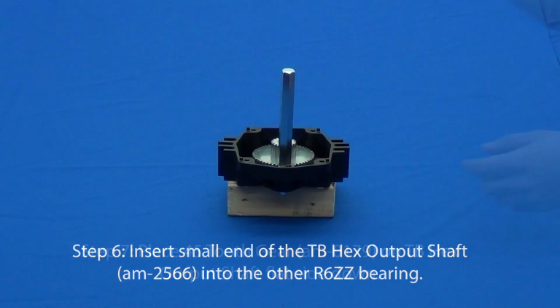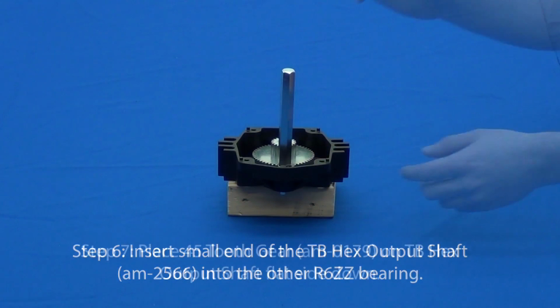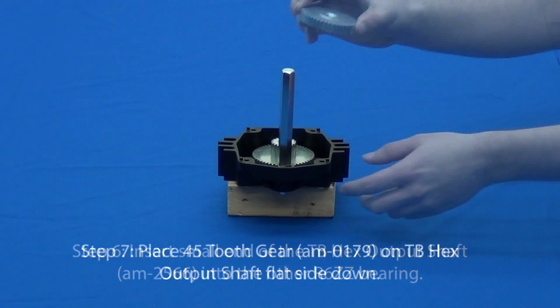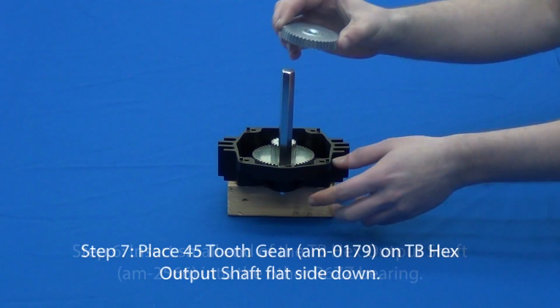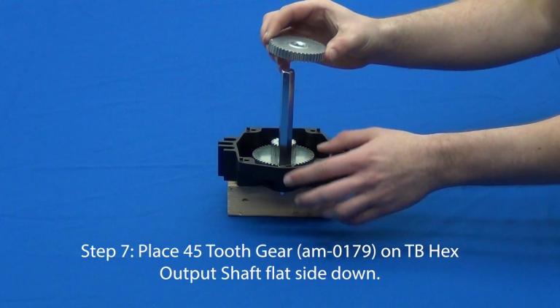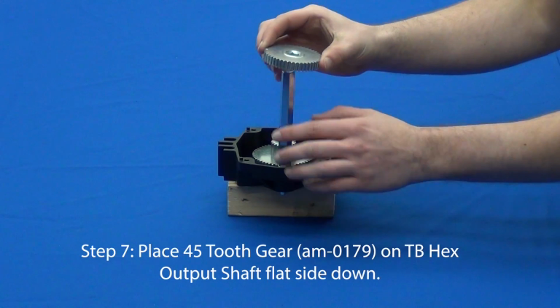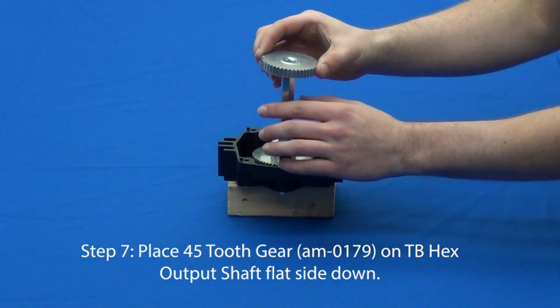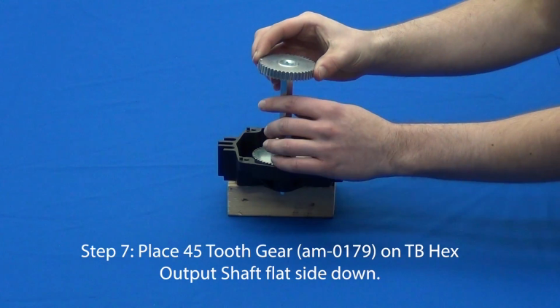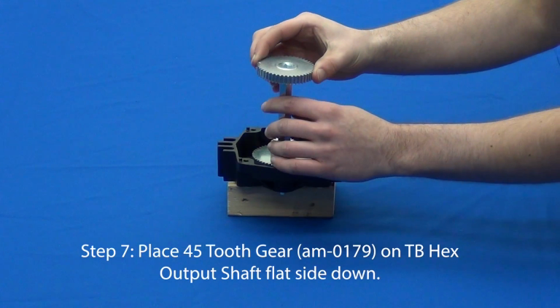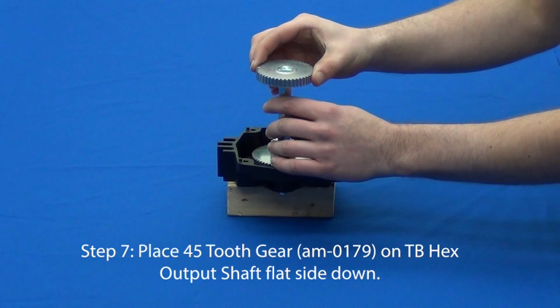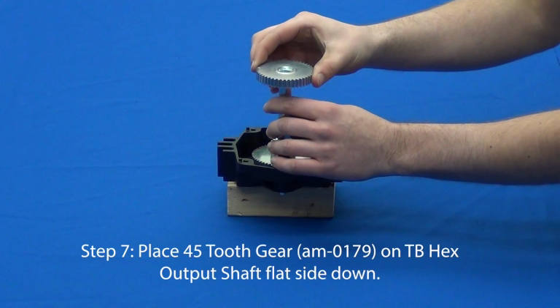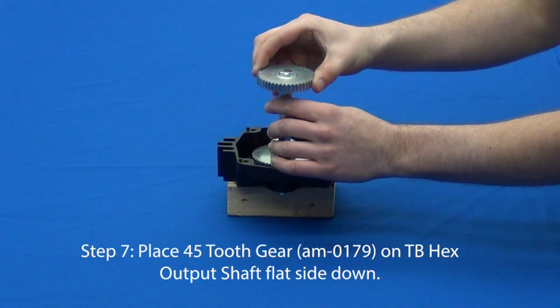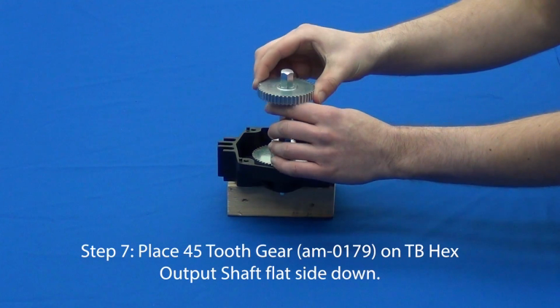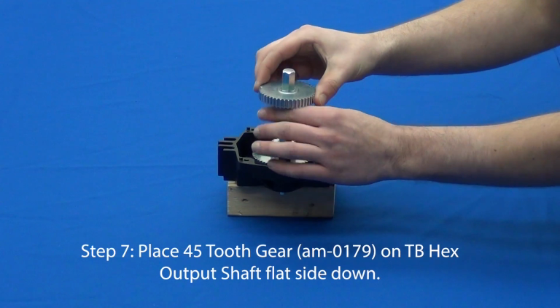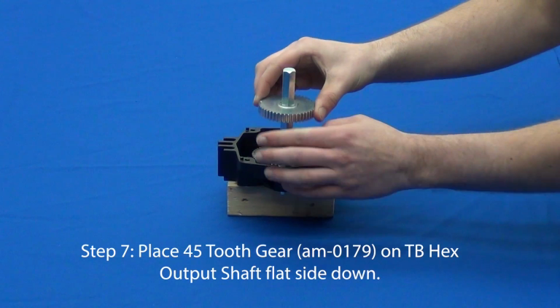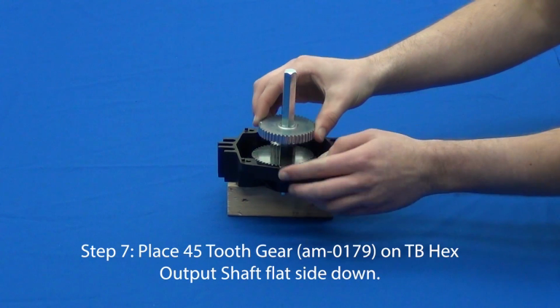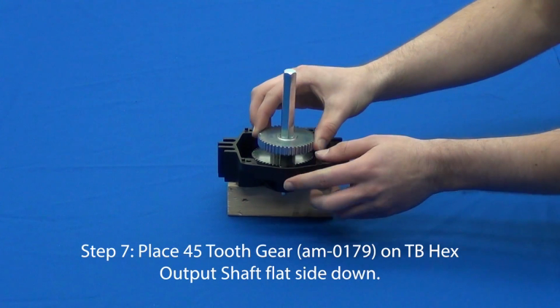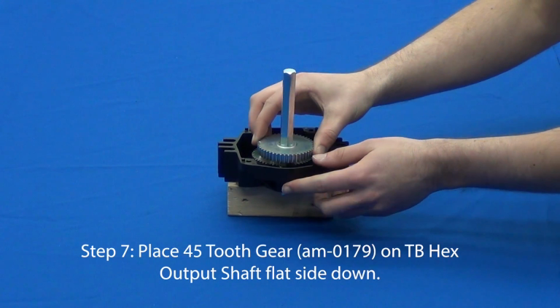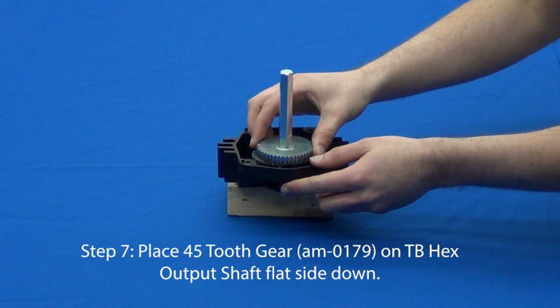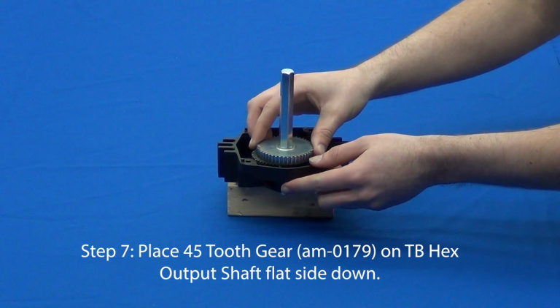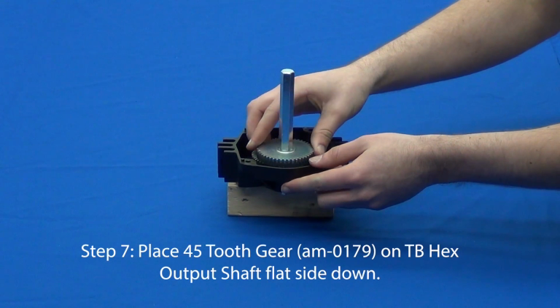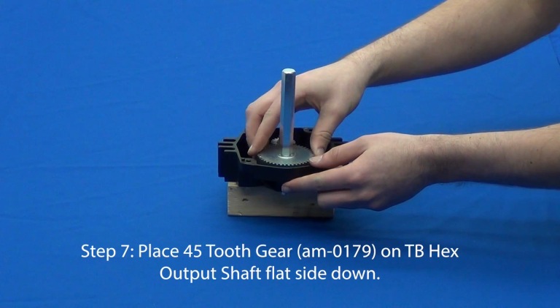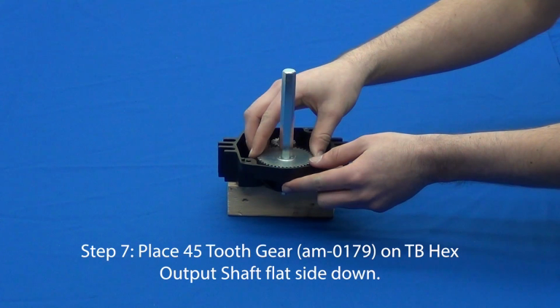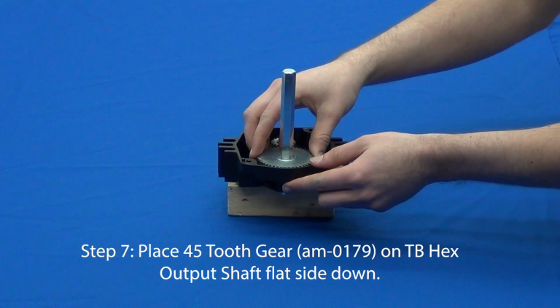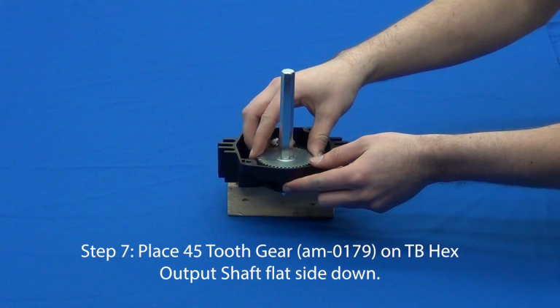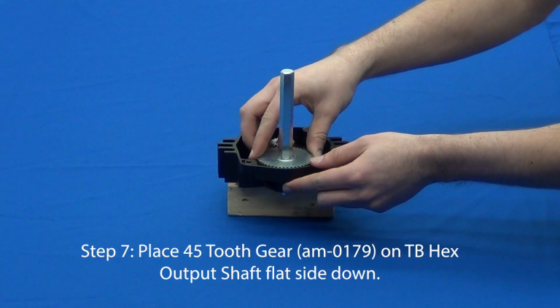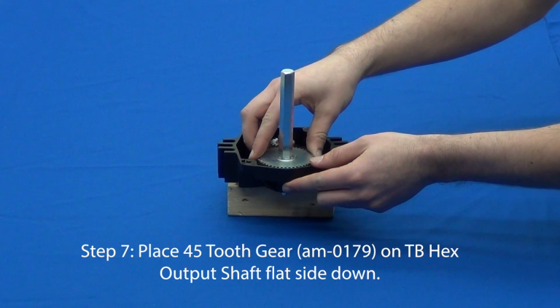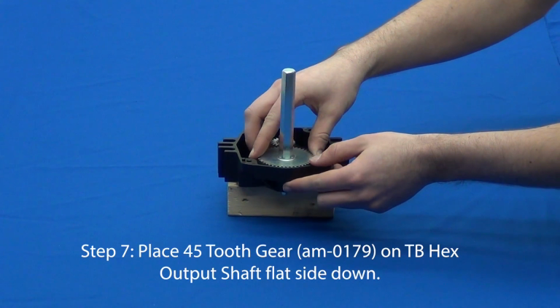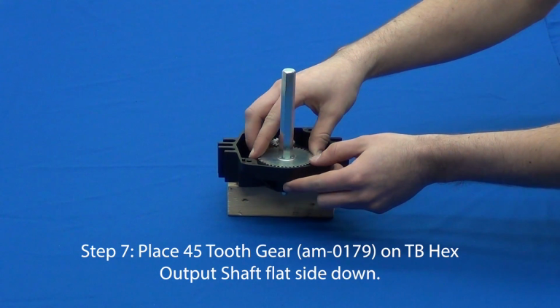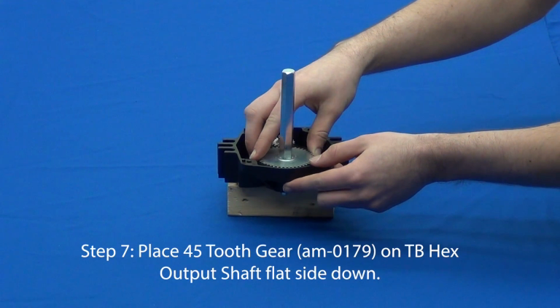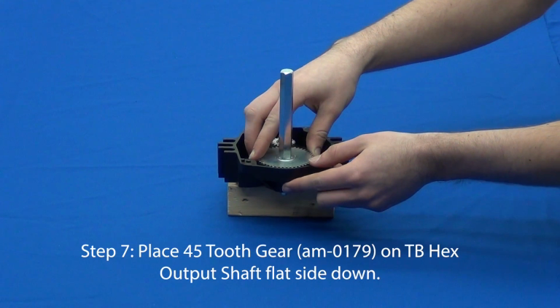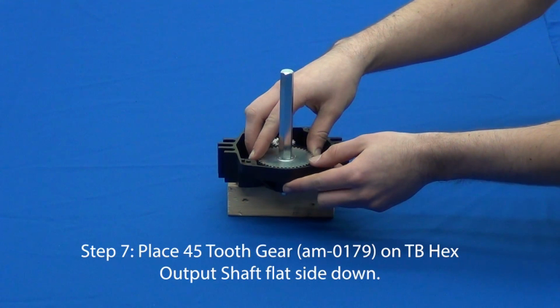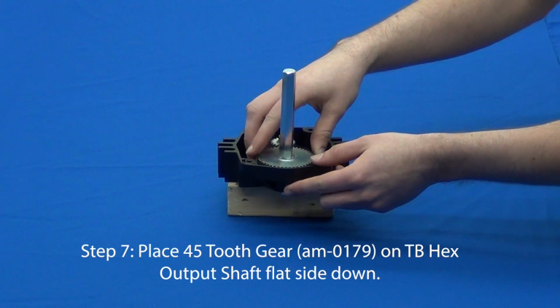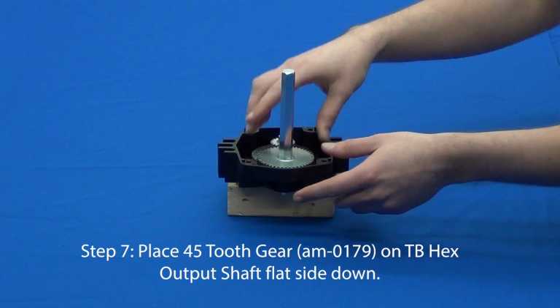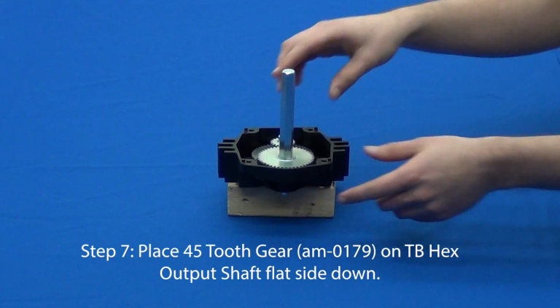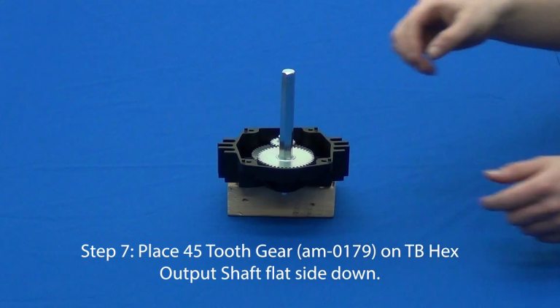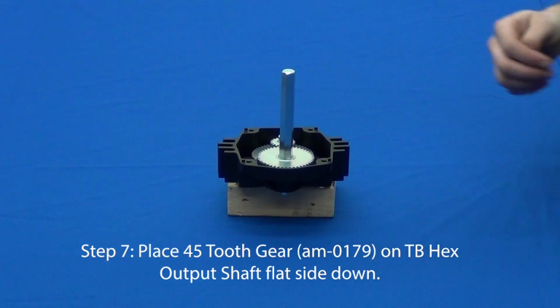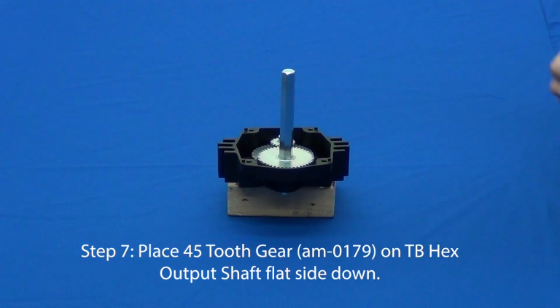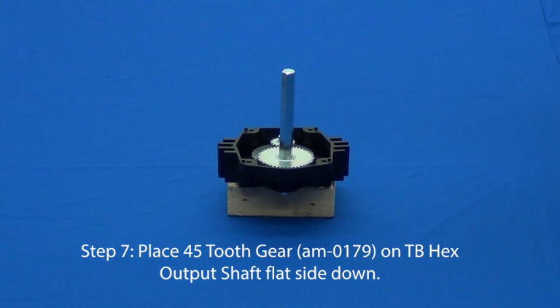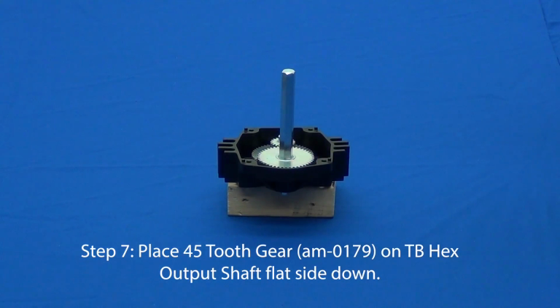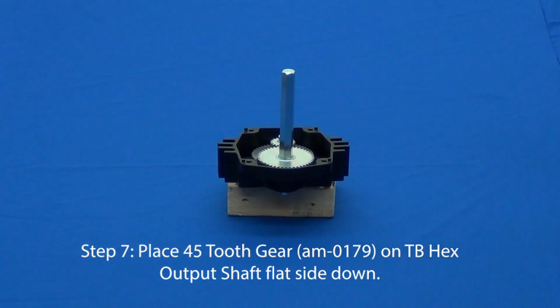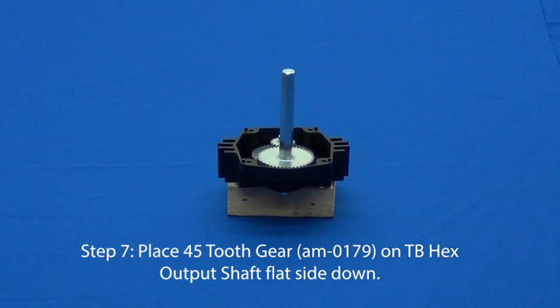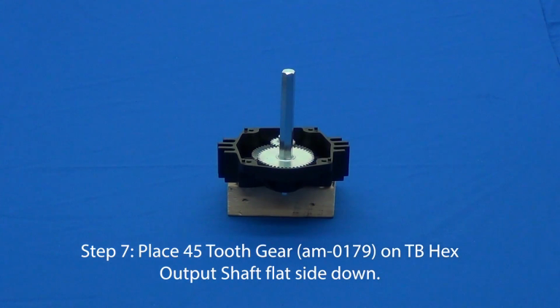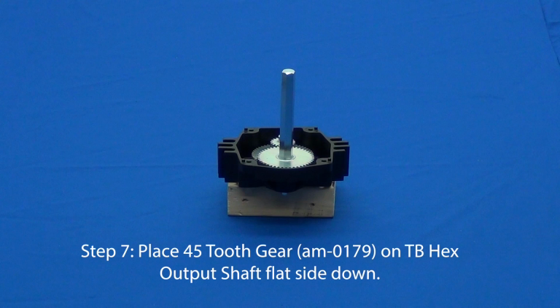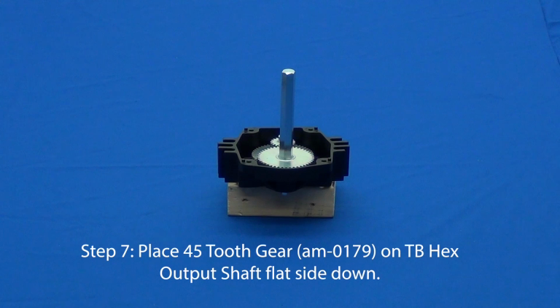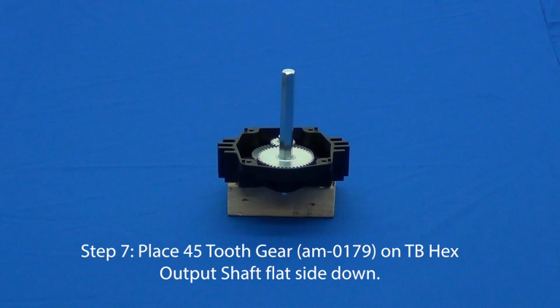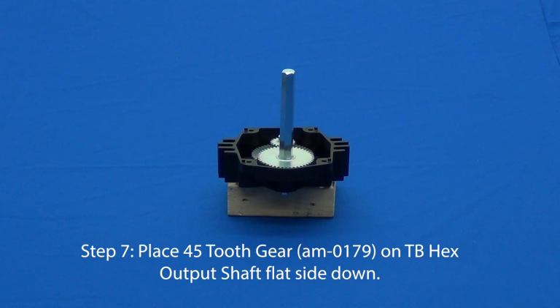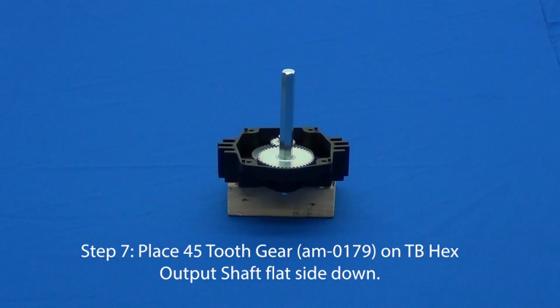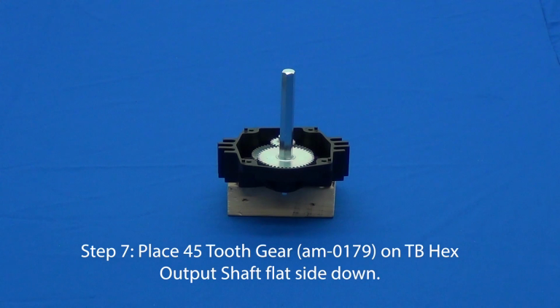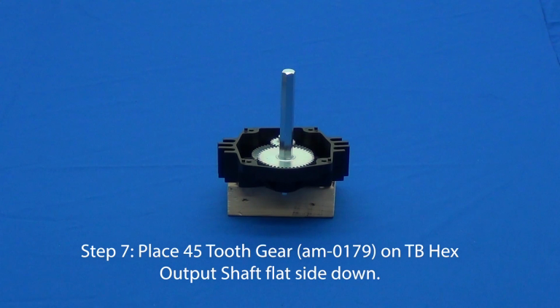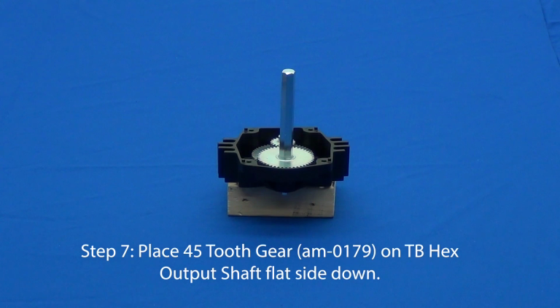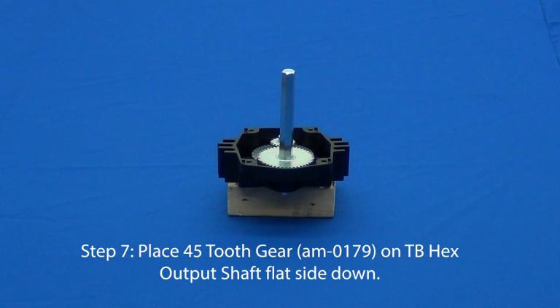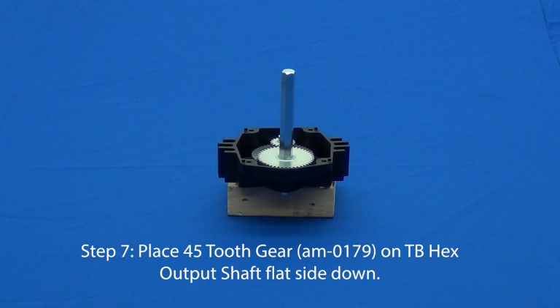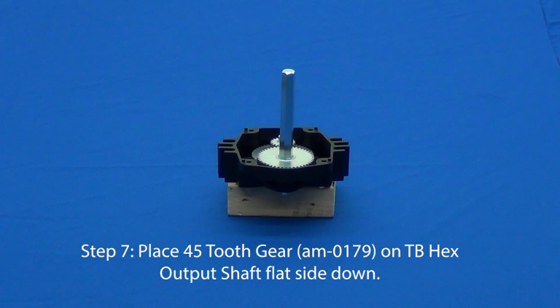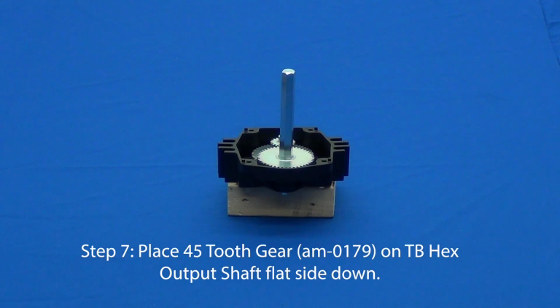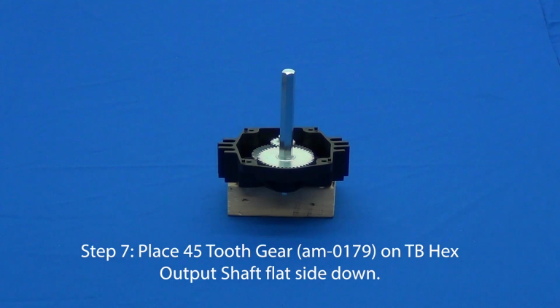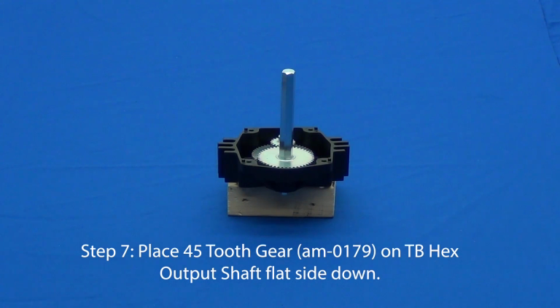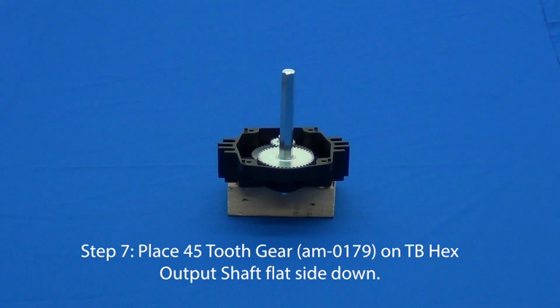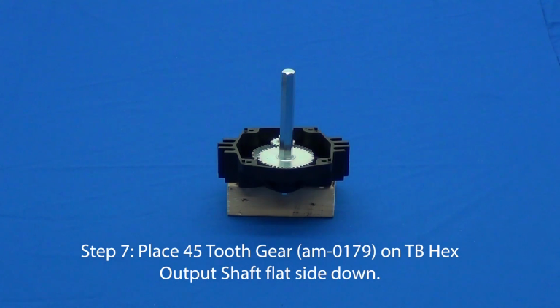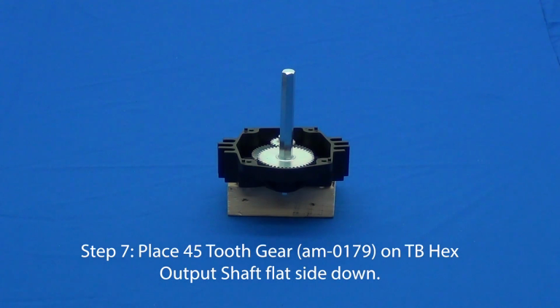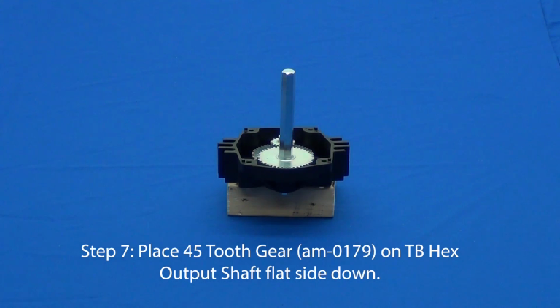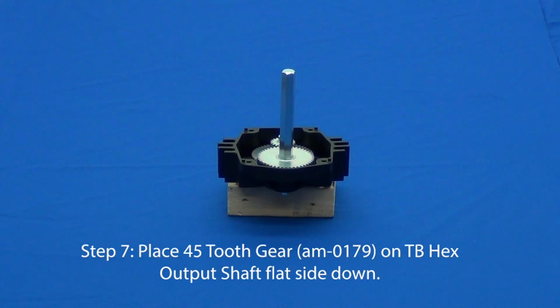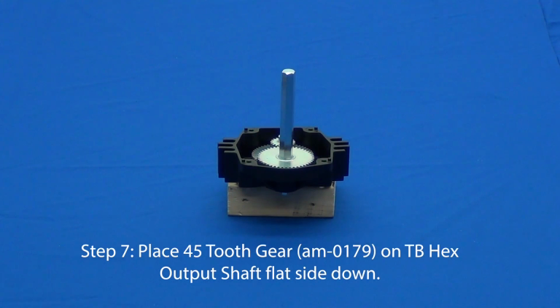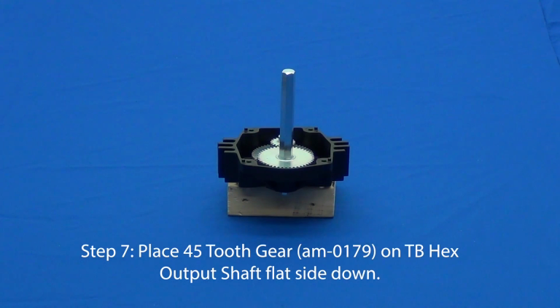For step seven, place the 45-tooth gear onto the output shaft with the flat side facing down.